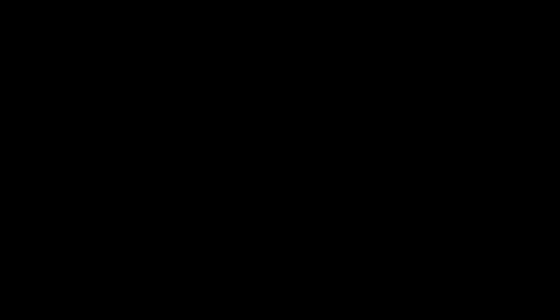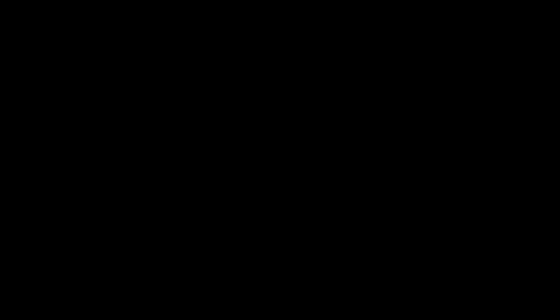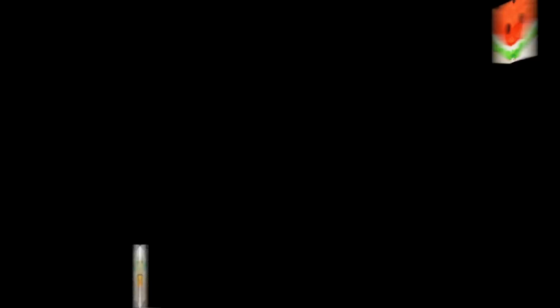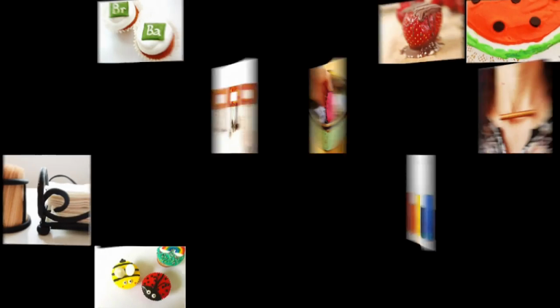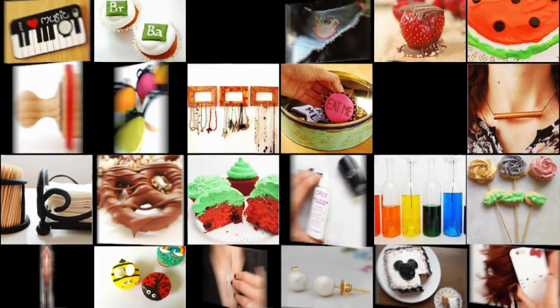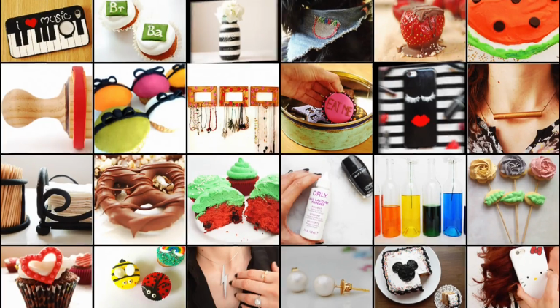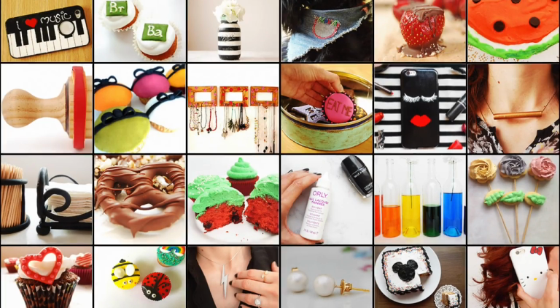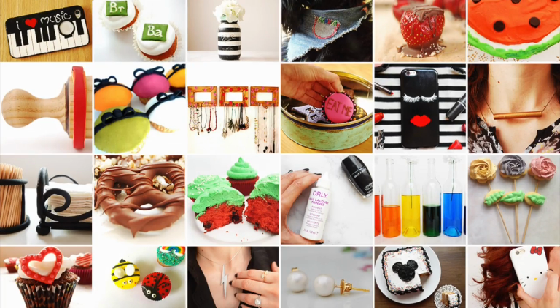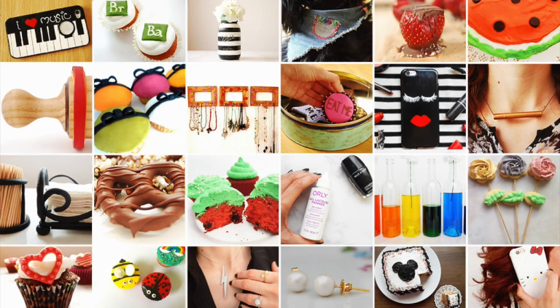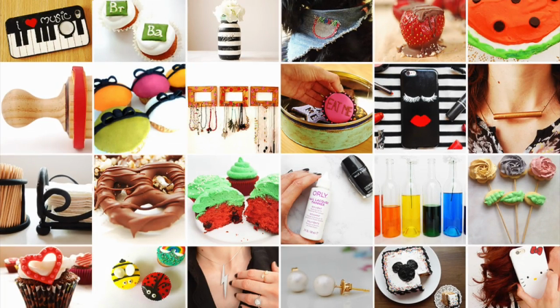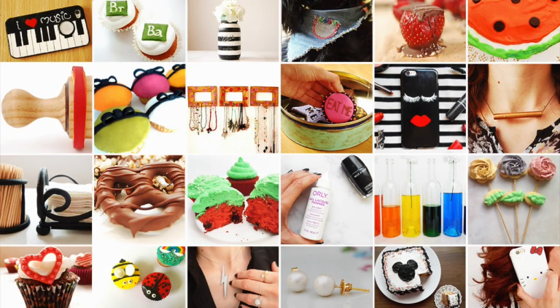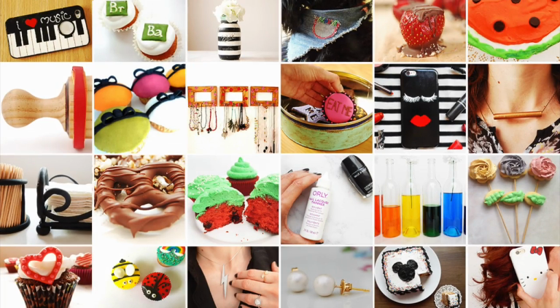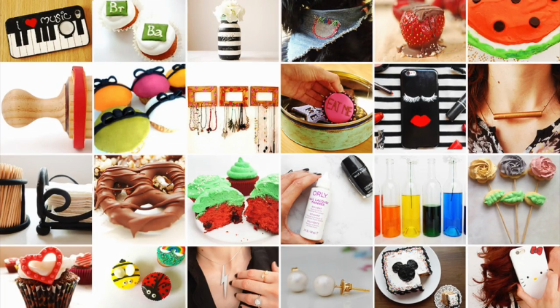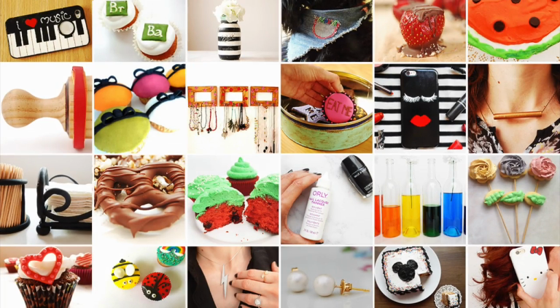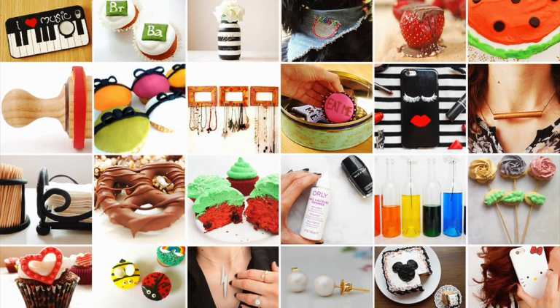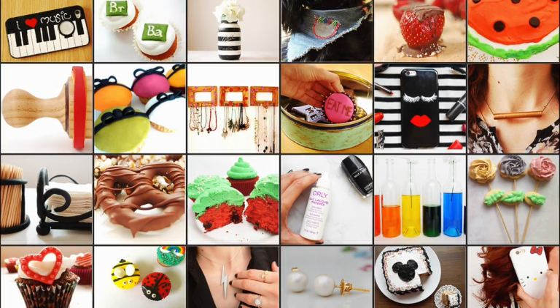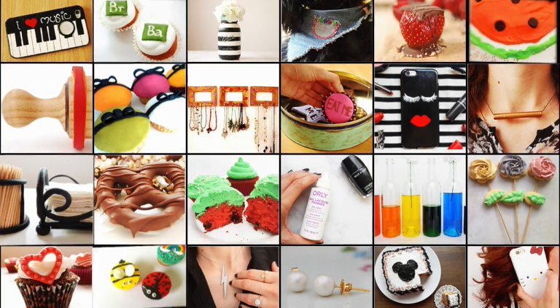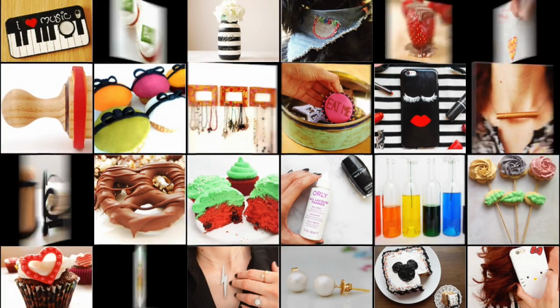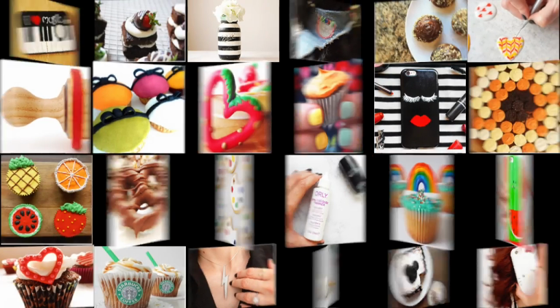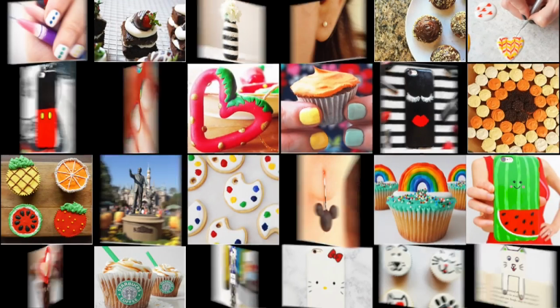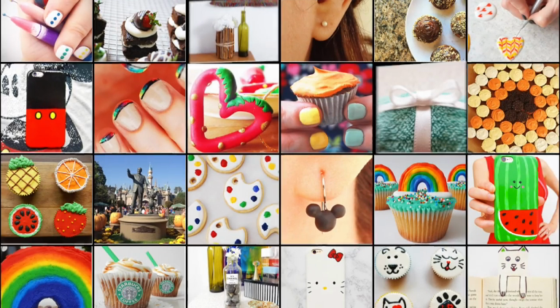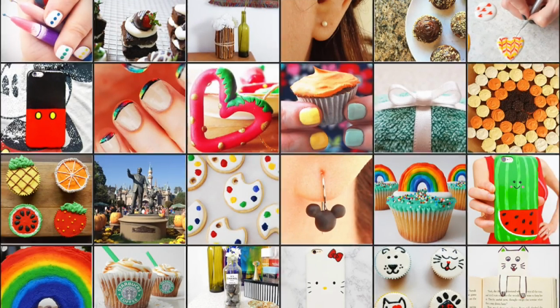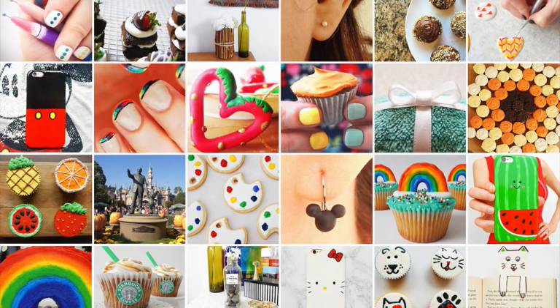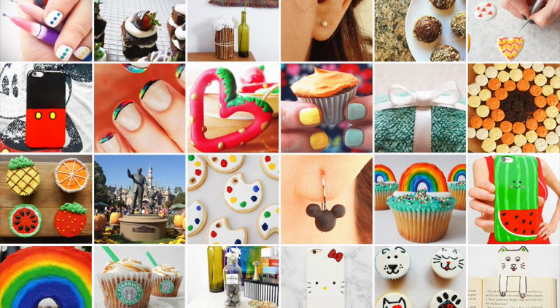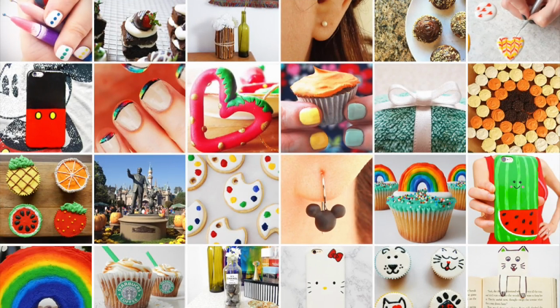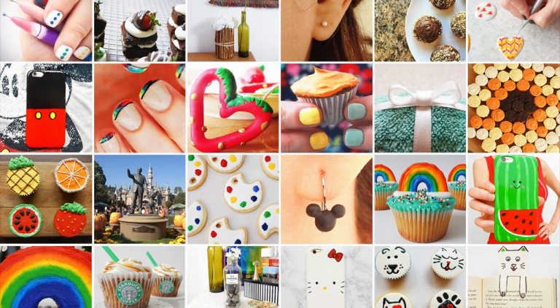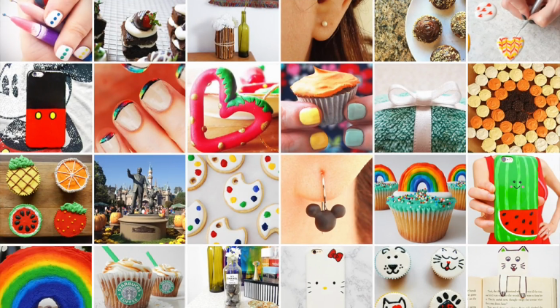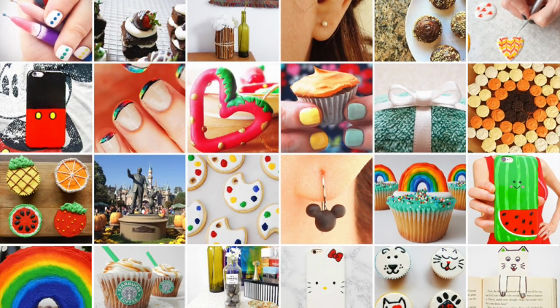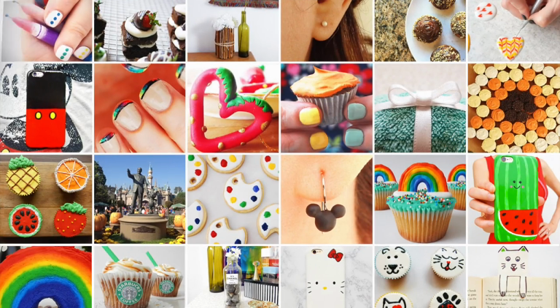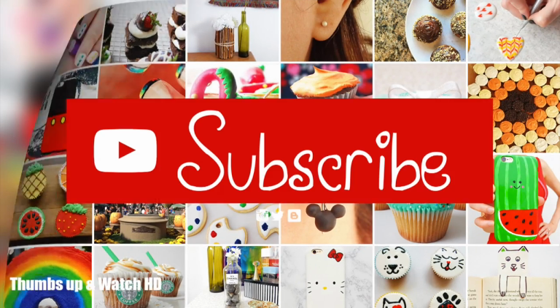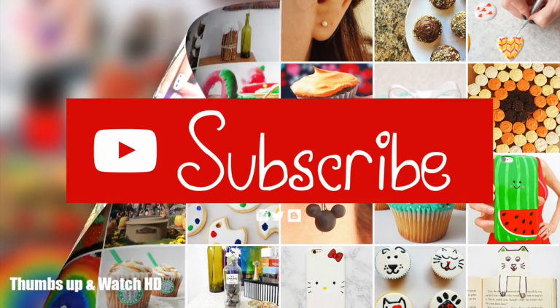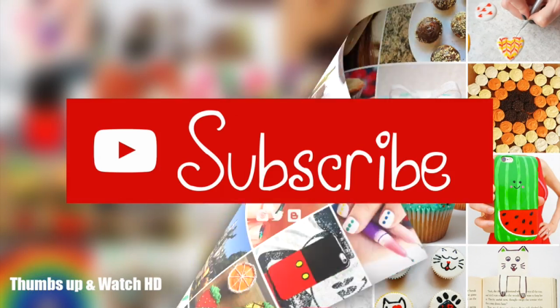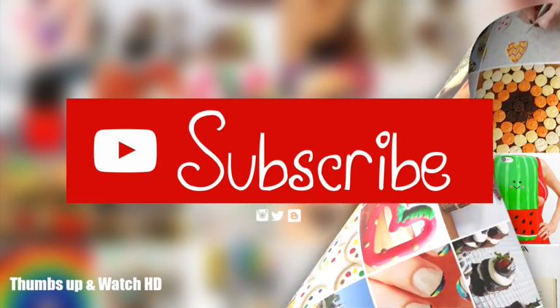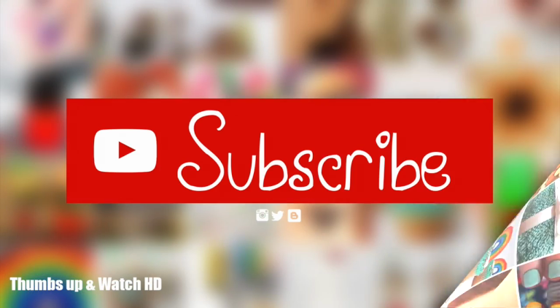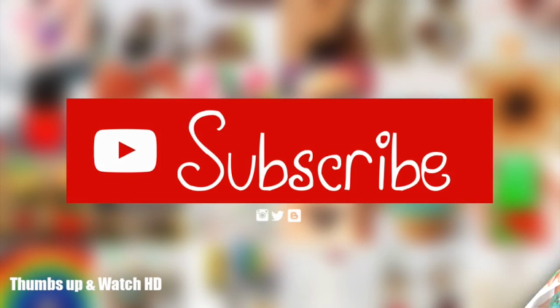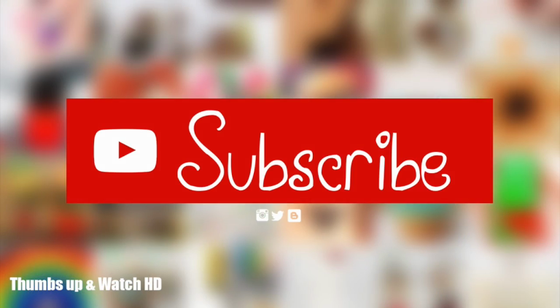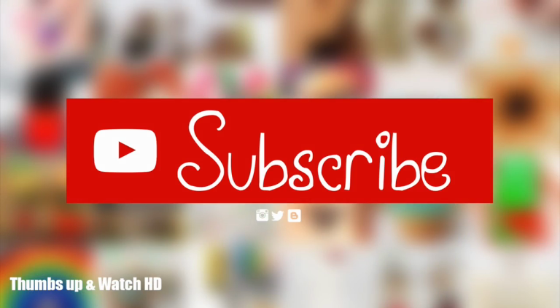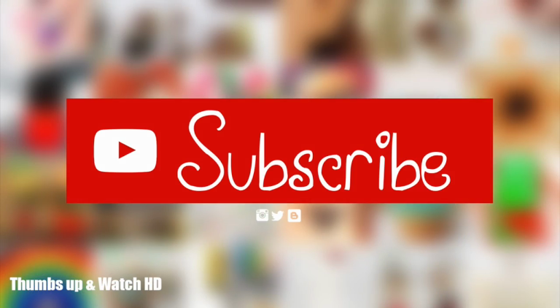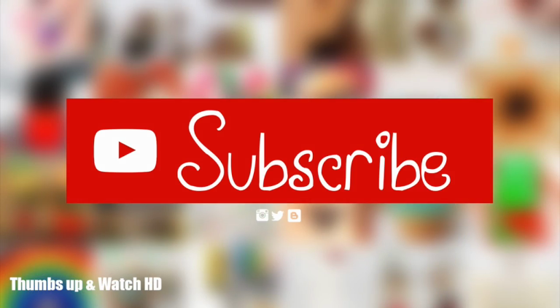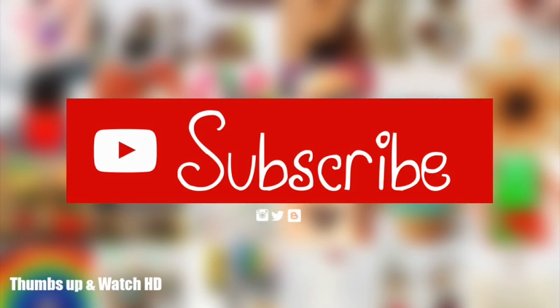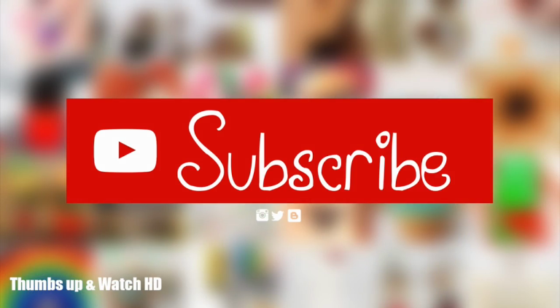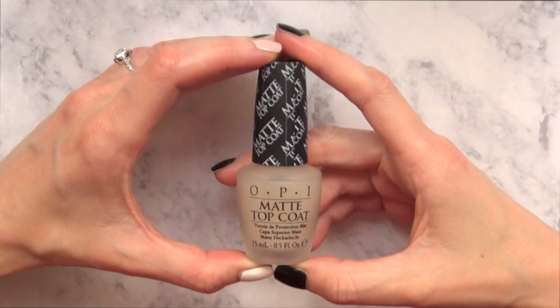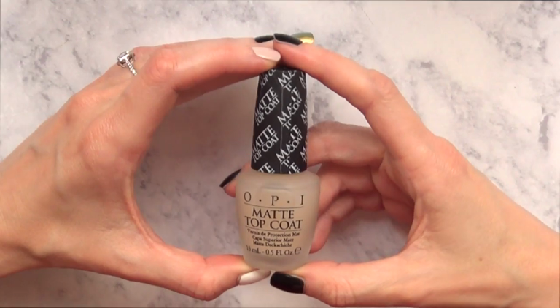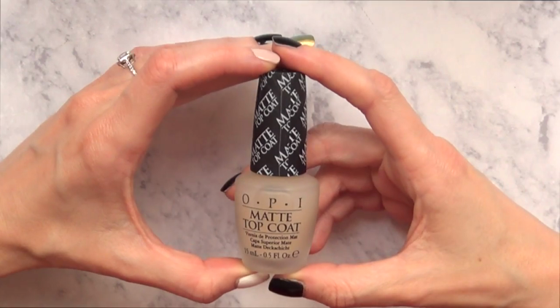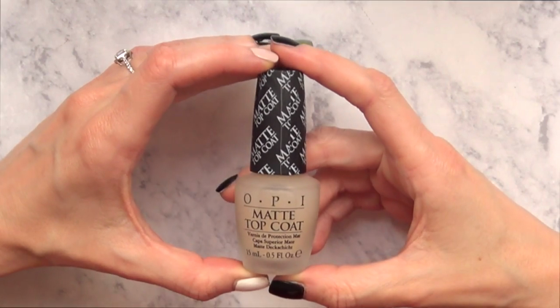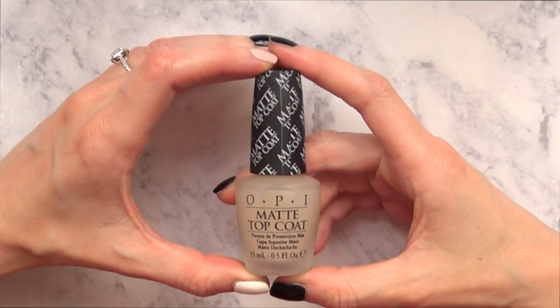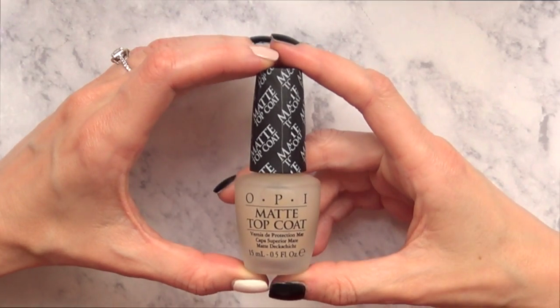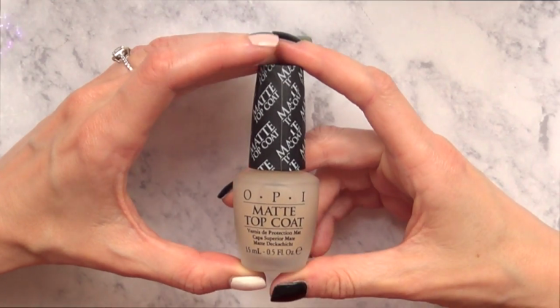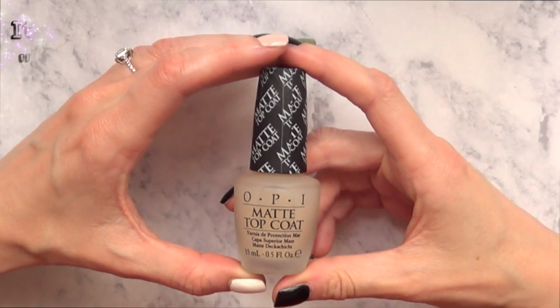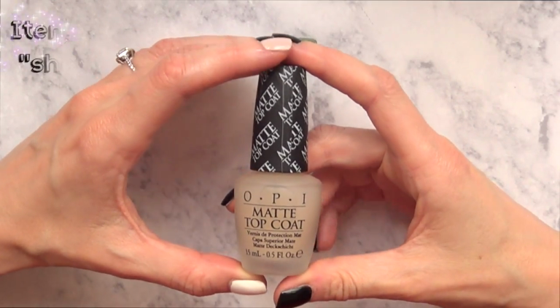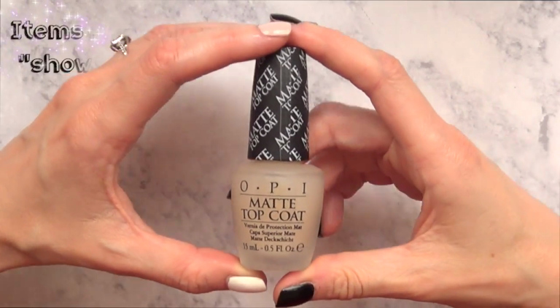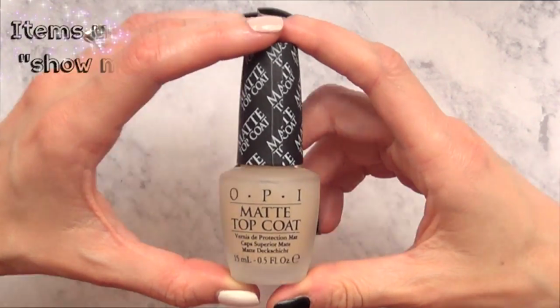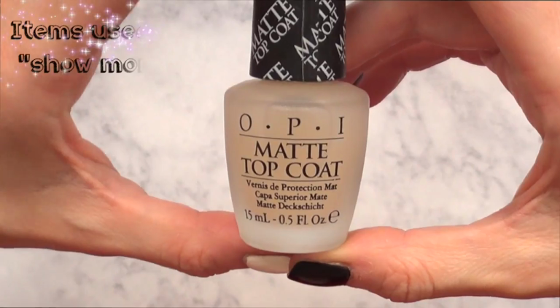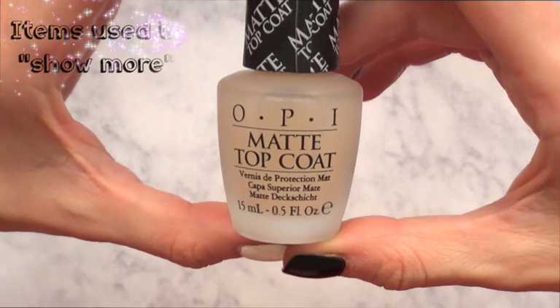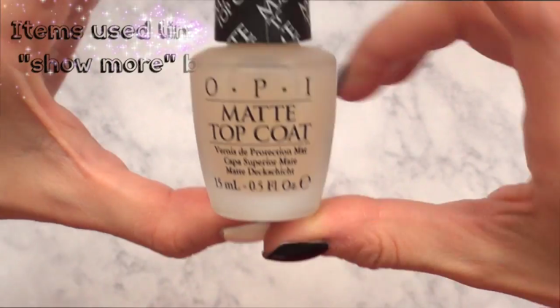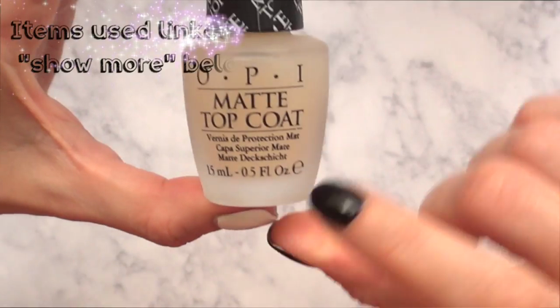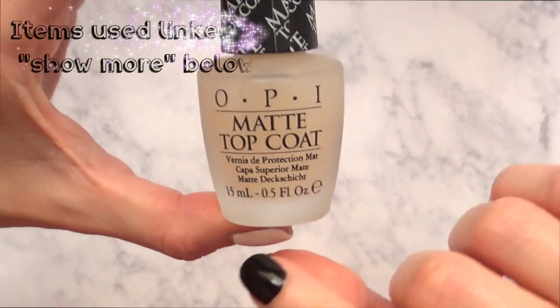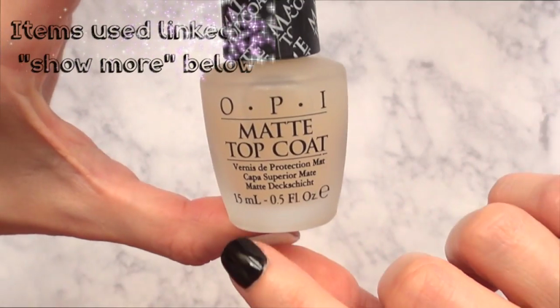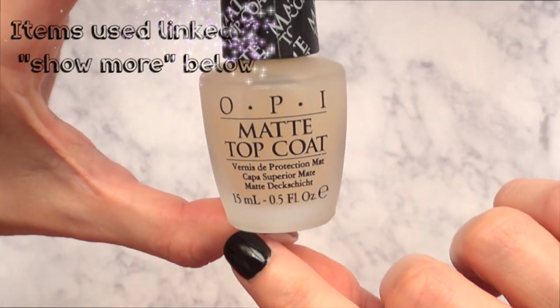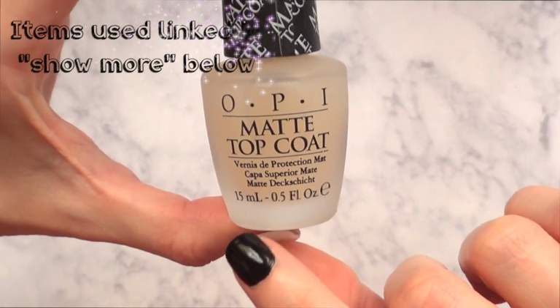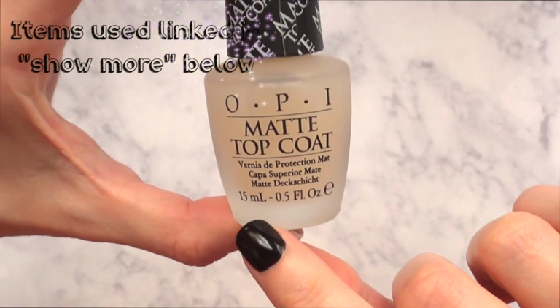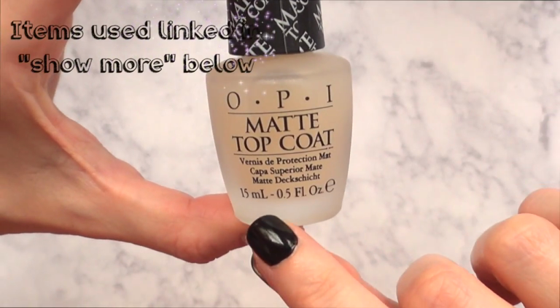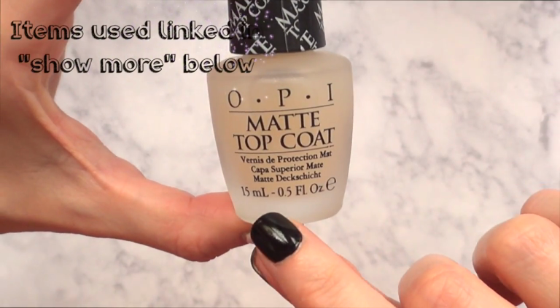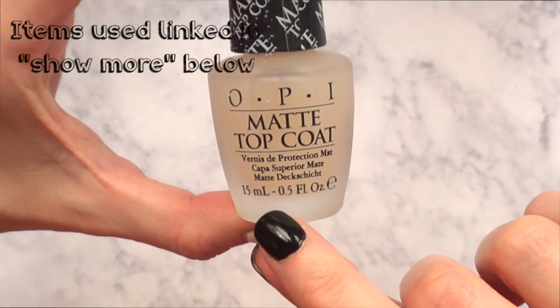Hey guys, it's Rene. Welcome to this OPI matte top coat review. I just went to Ulta, bought this one, and you get this match.